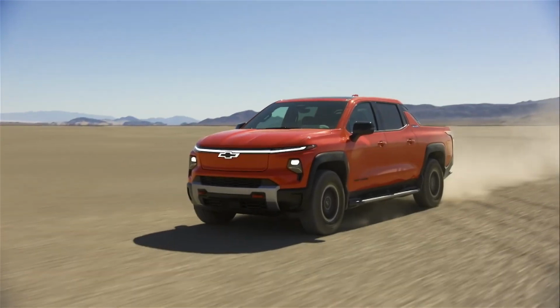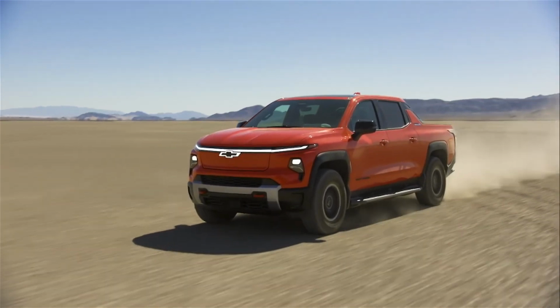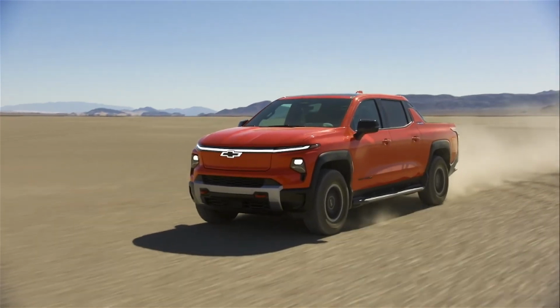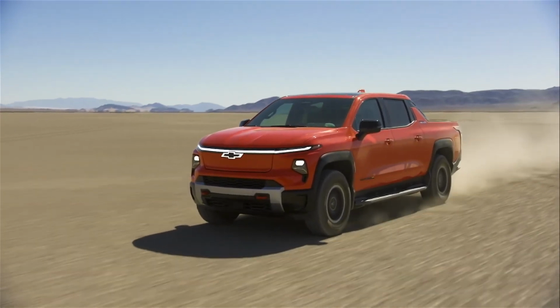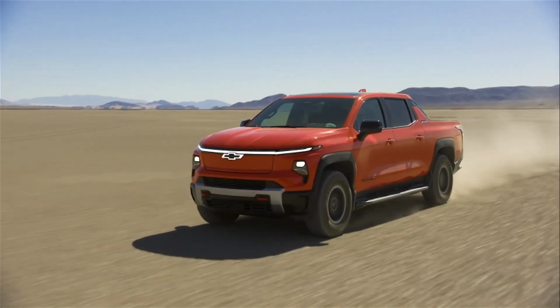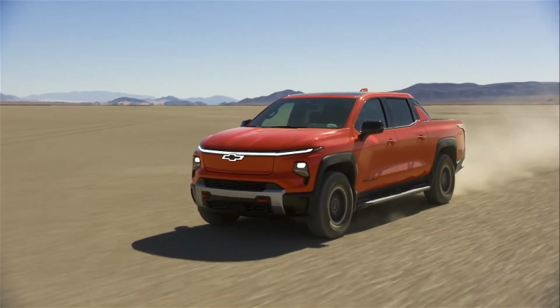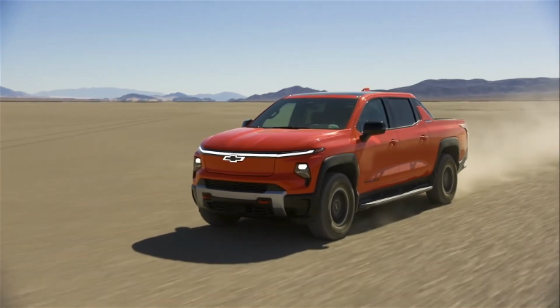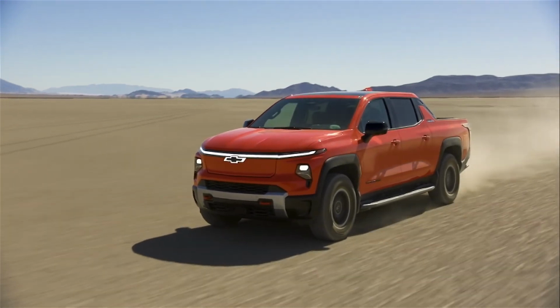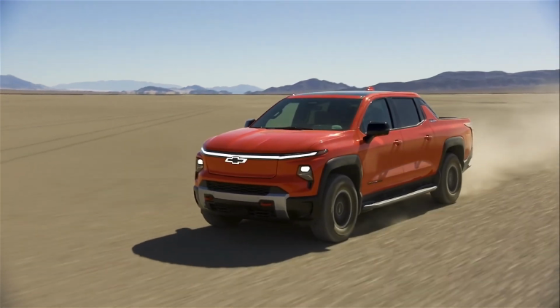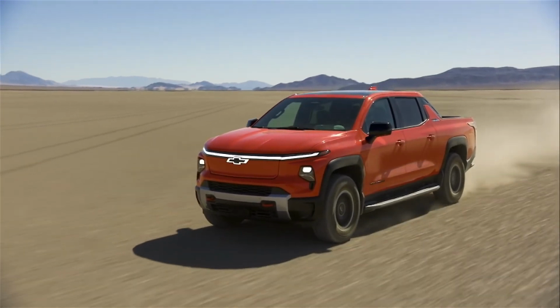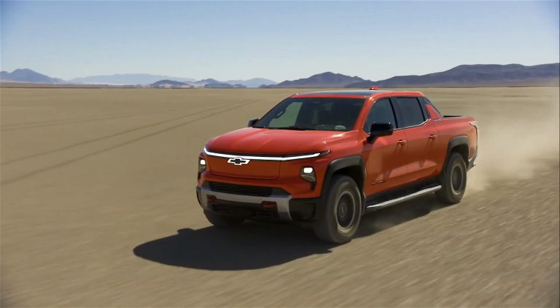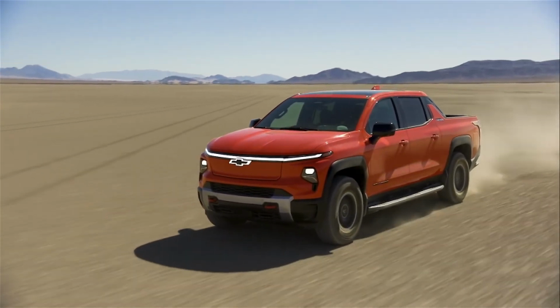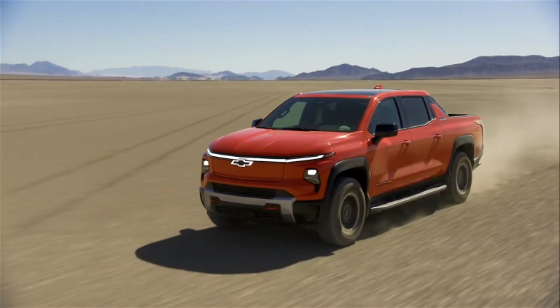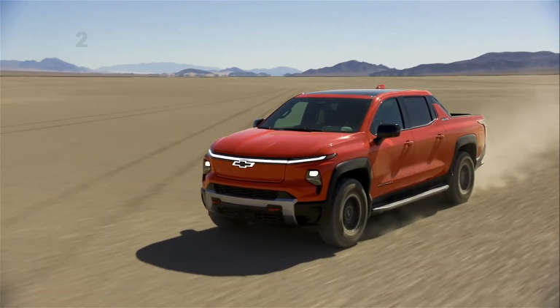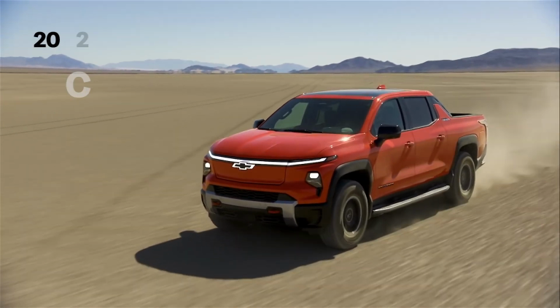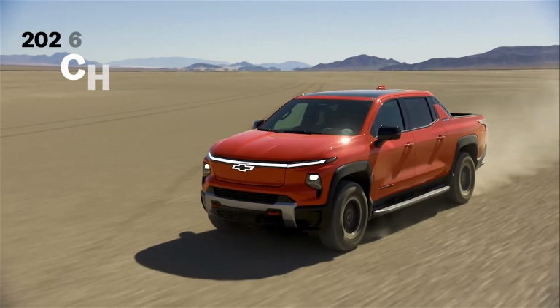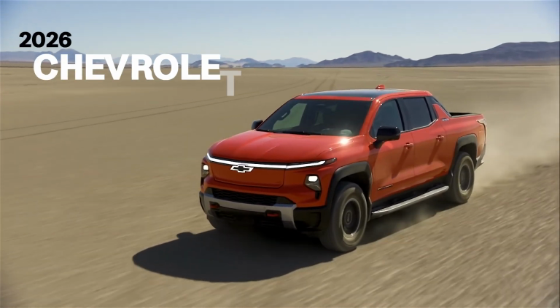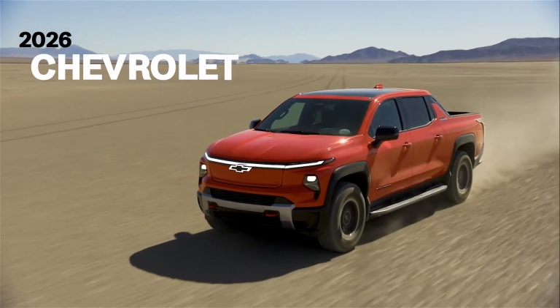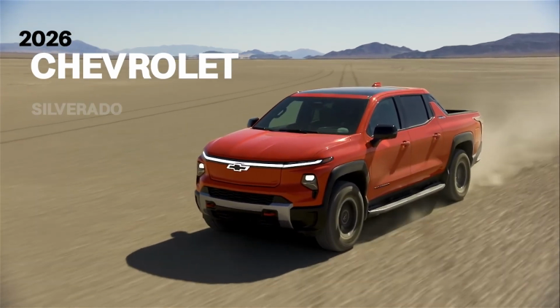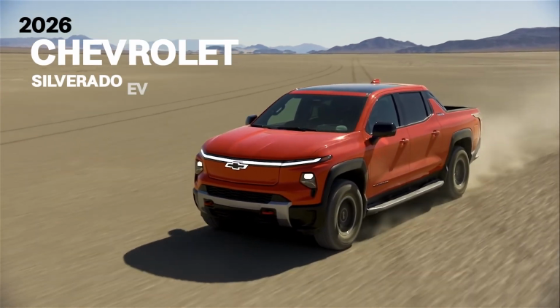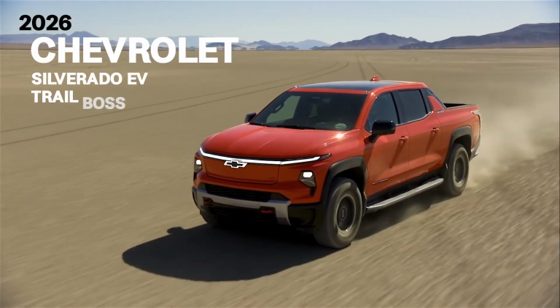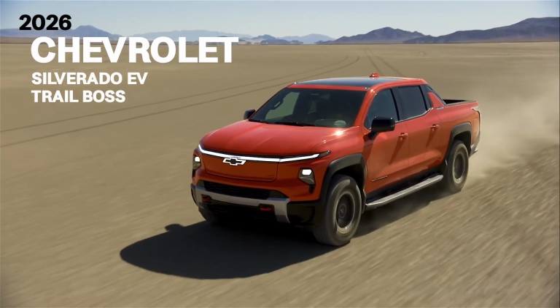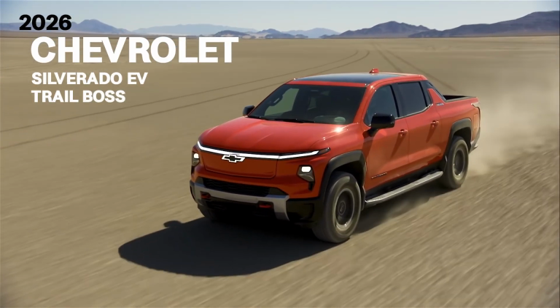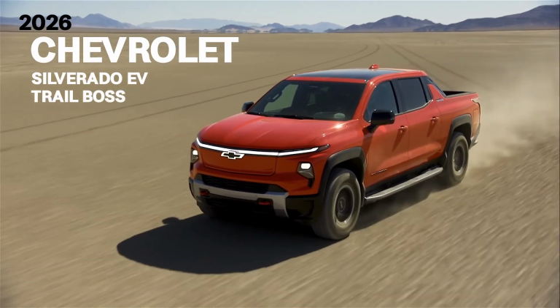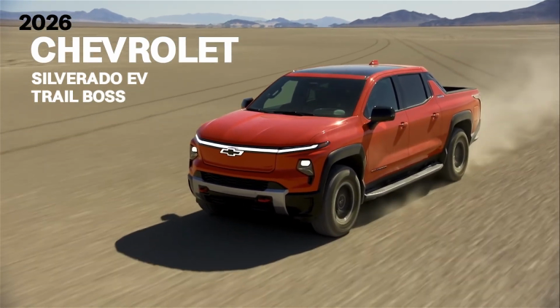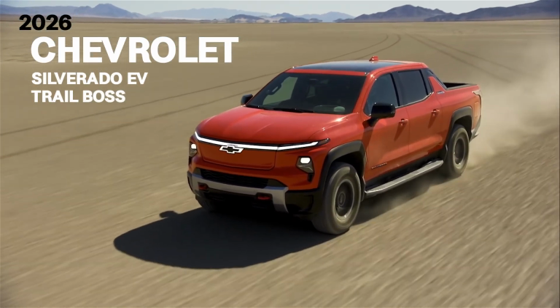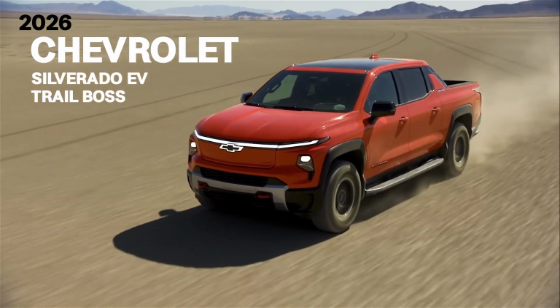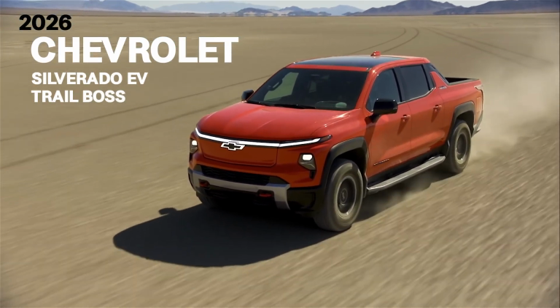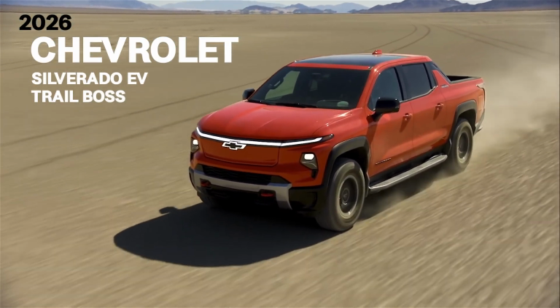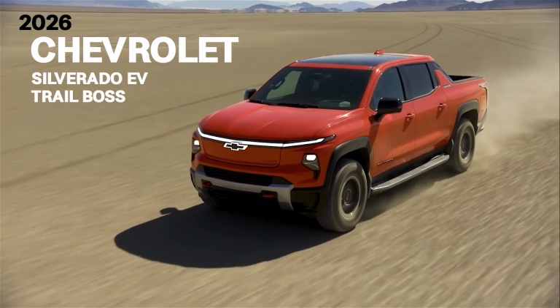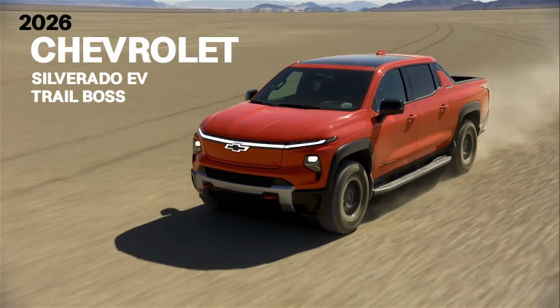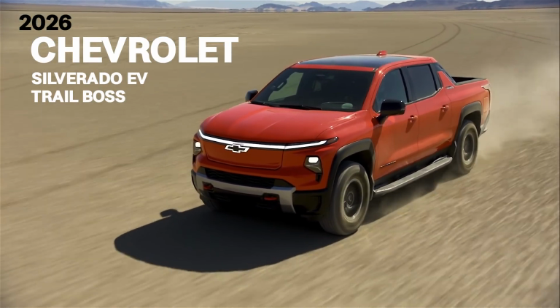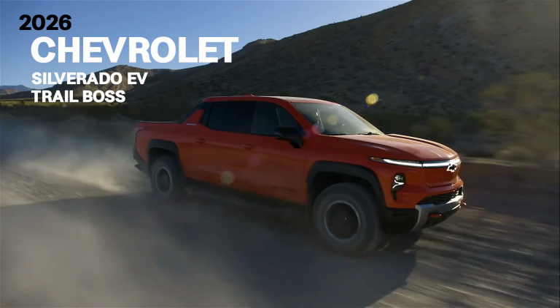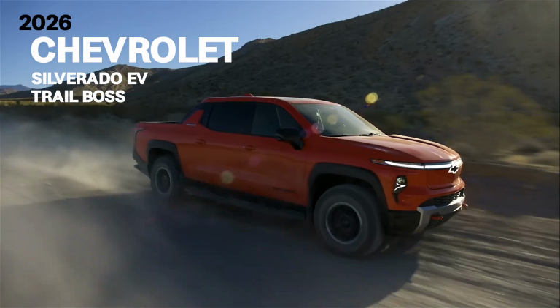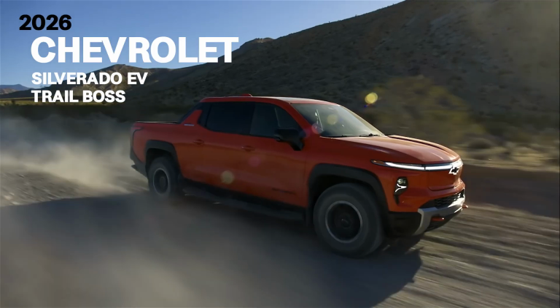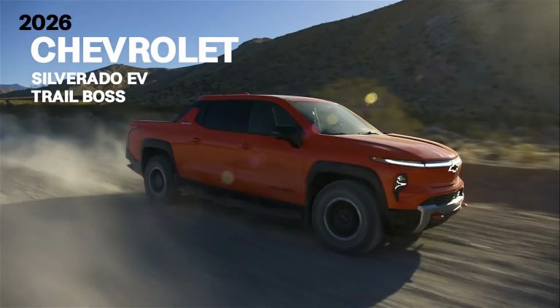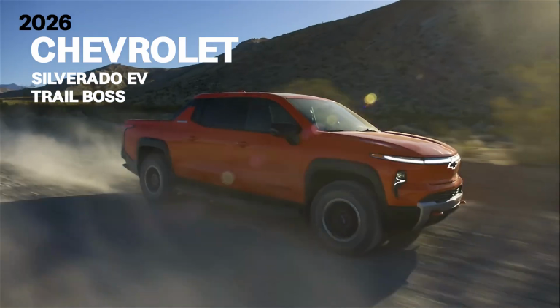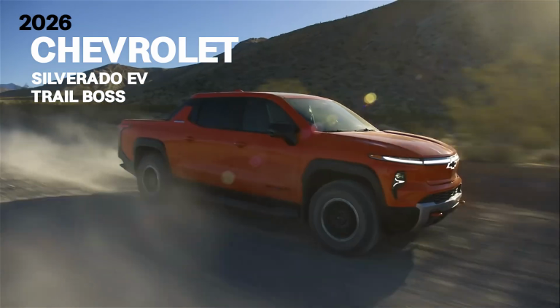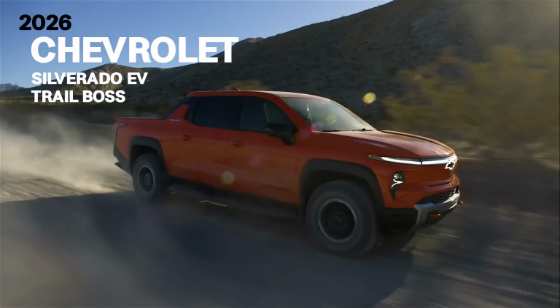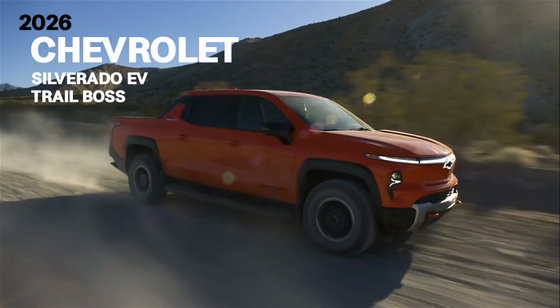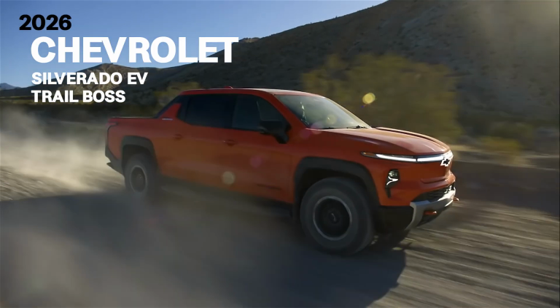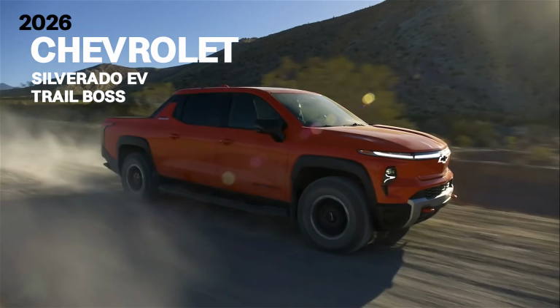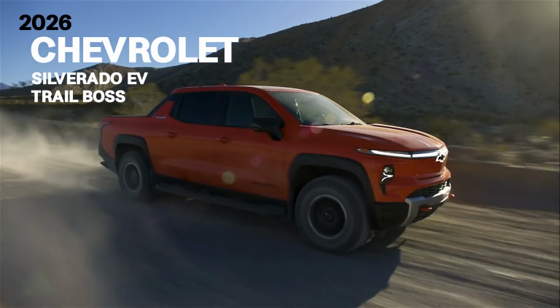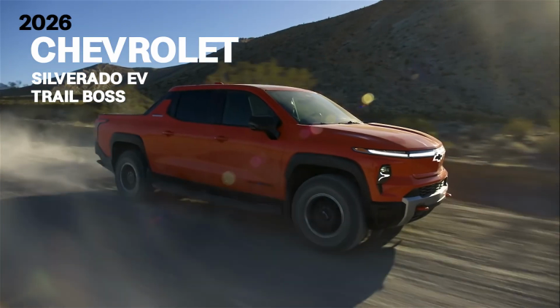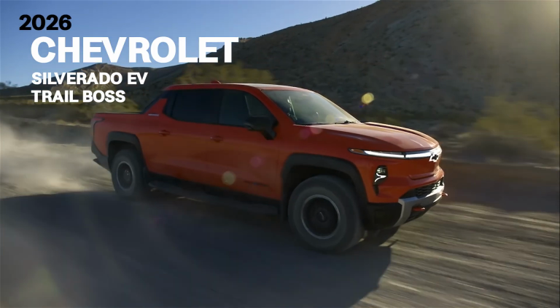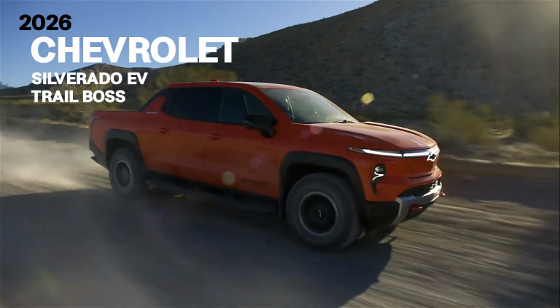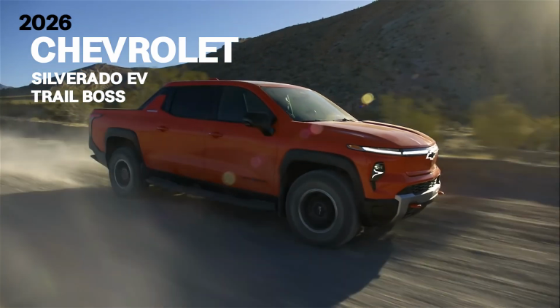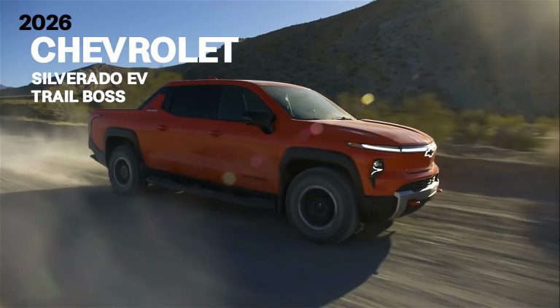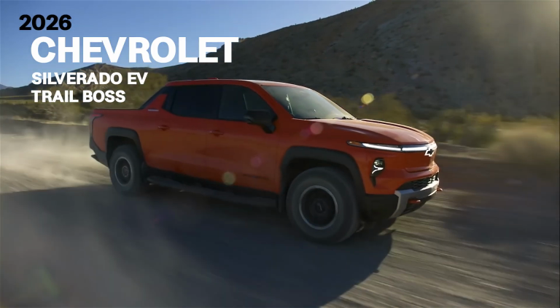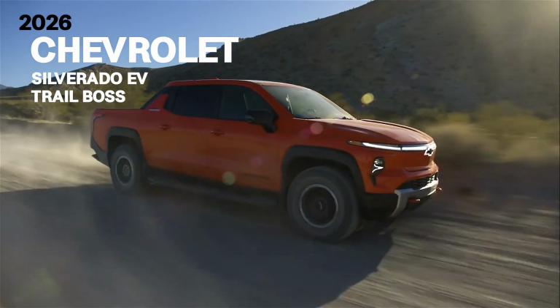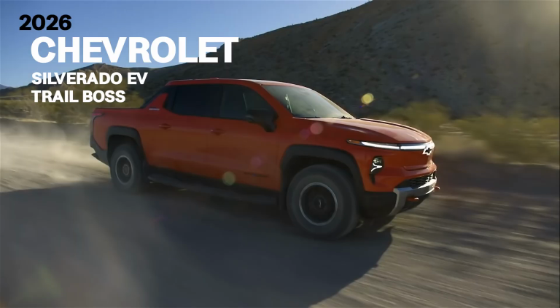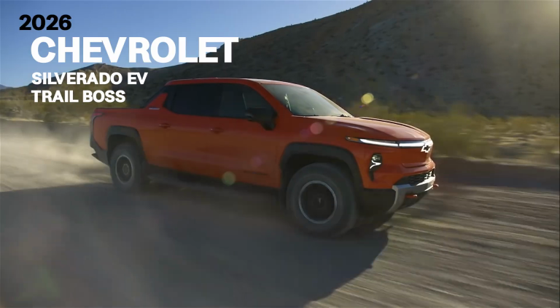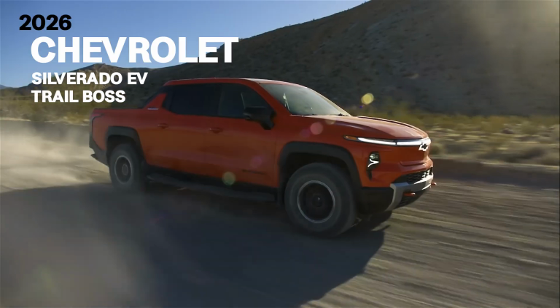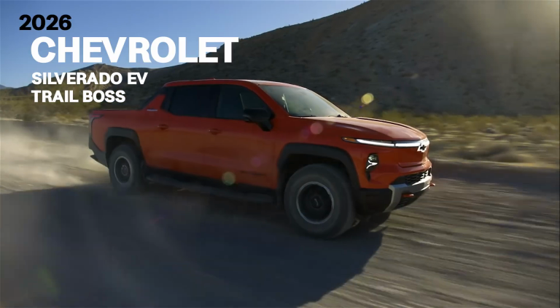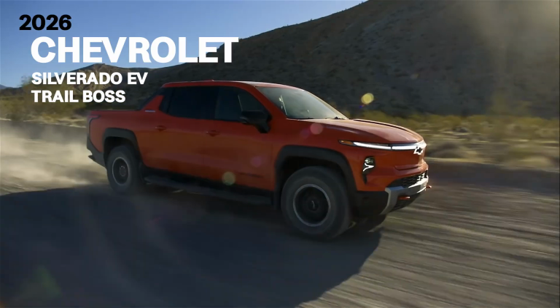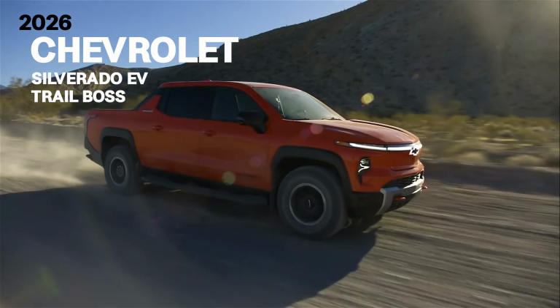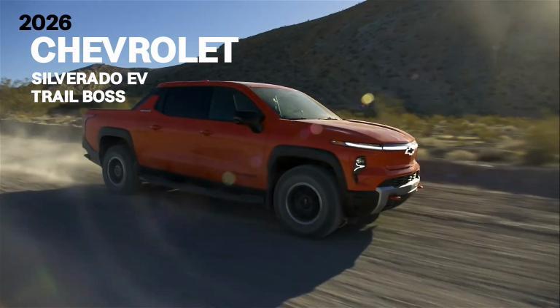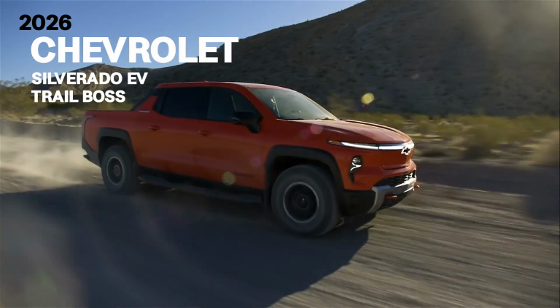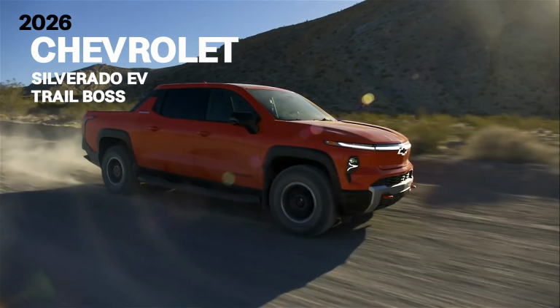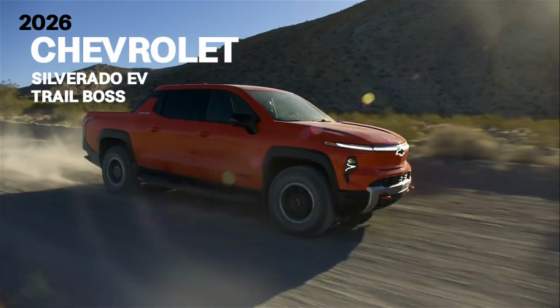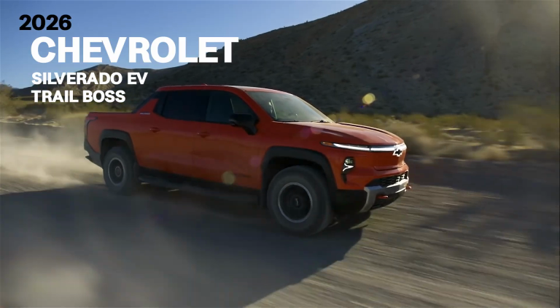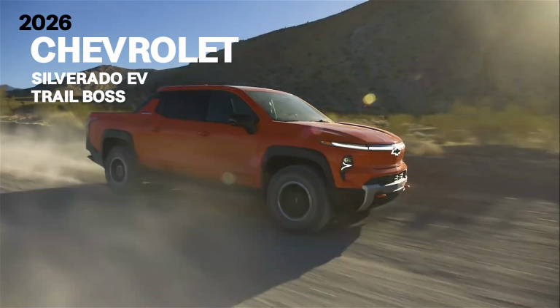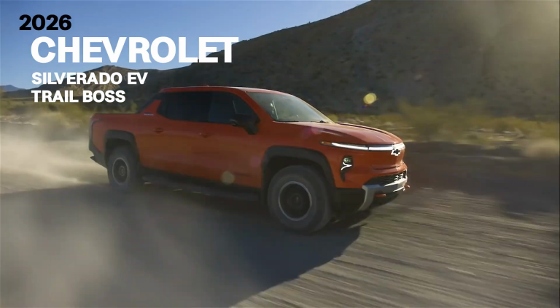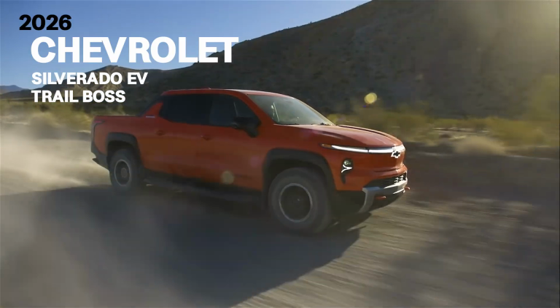Chevrolet's lineup of electric trucks is expanding this summer, with the addition of the popular Trail Boss trim to the 2026 Silverado EV.